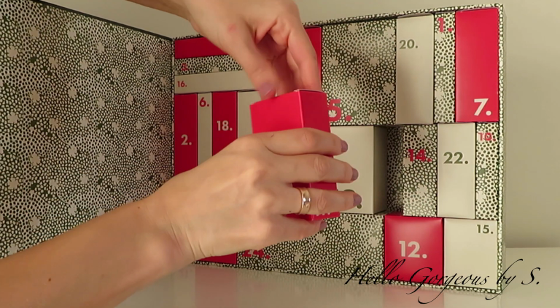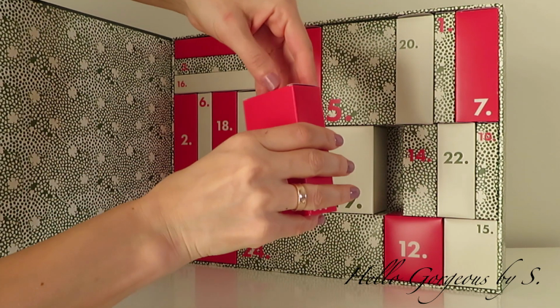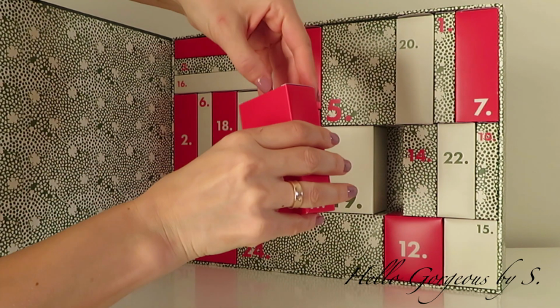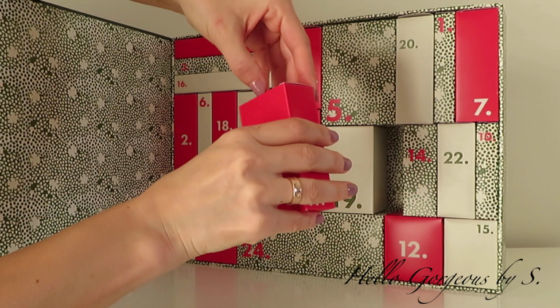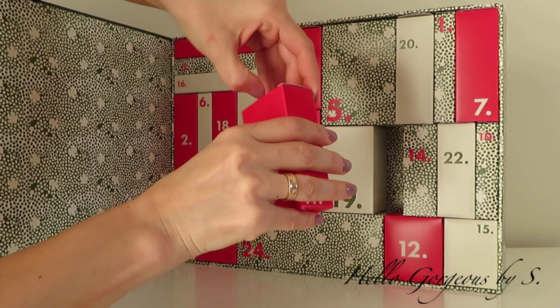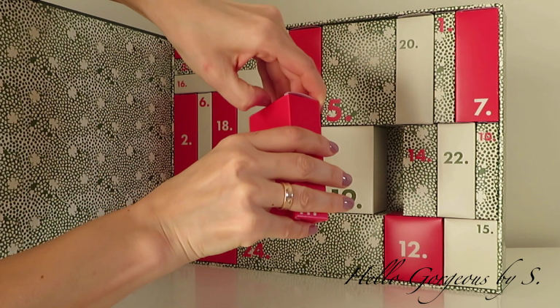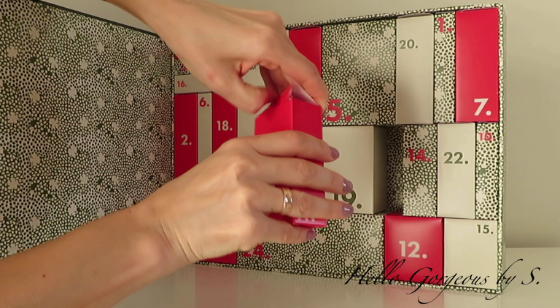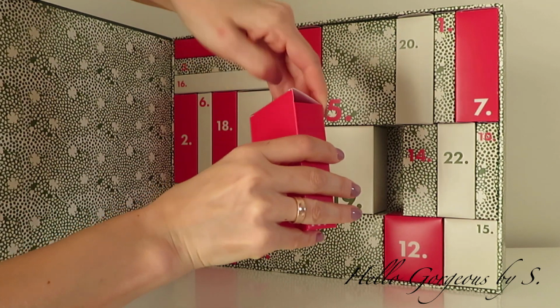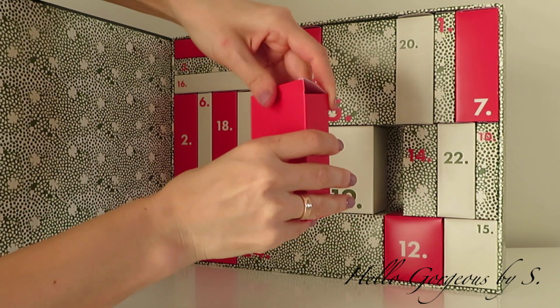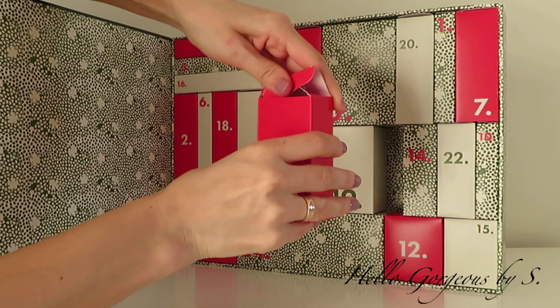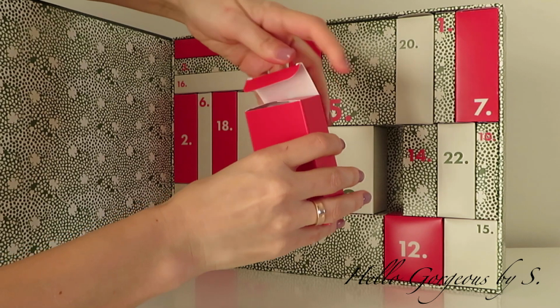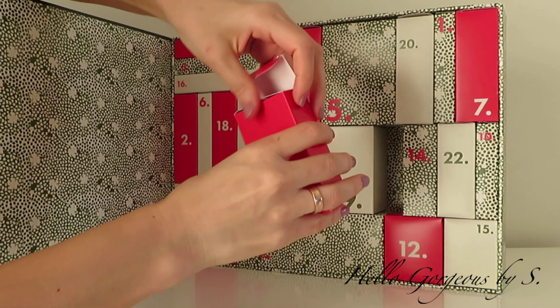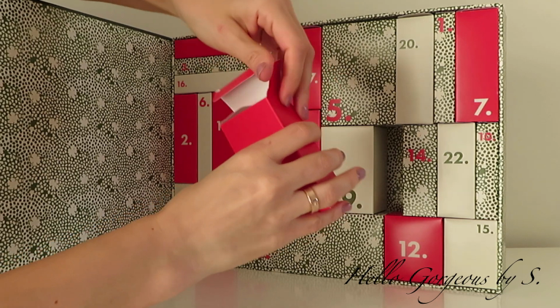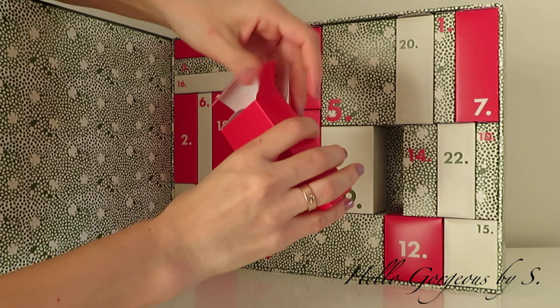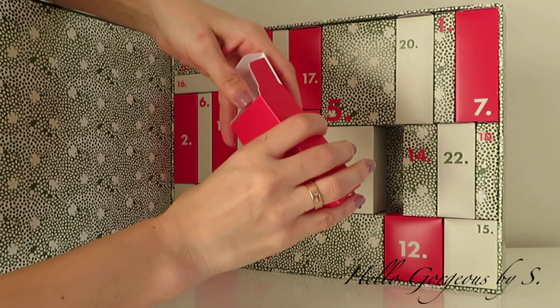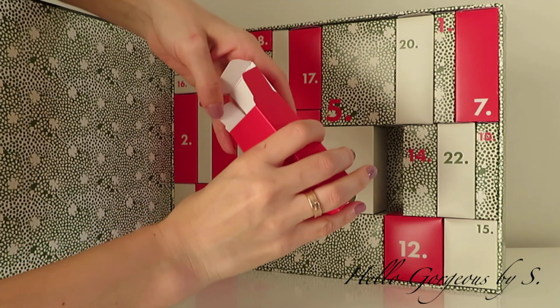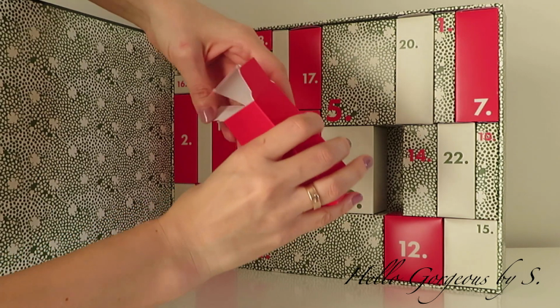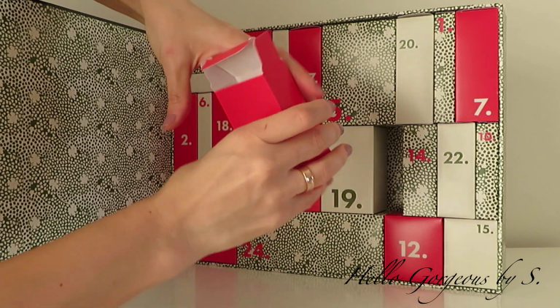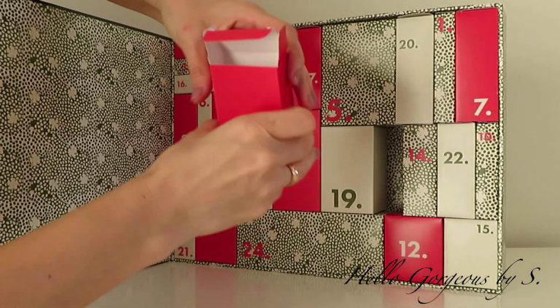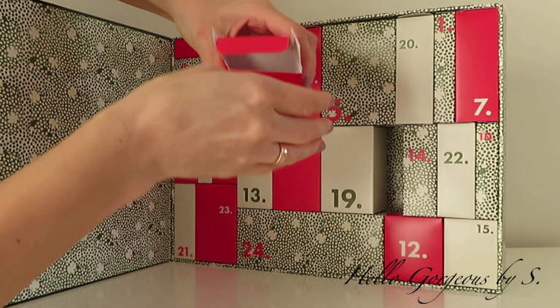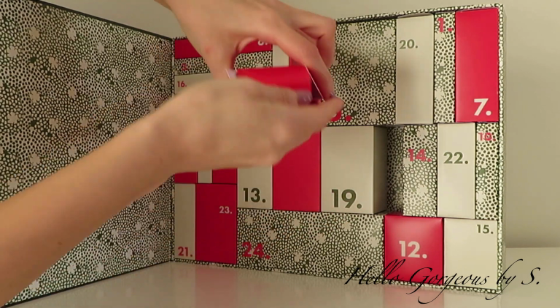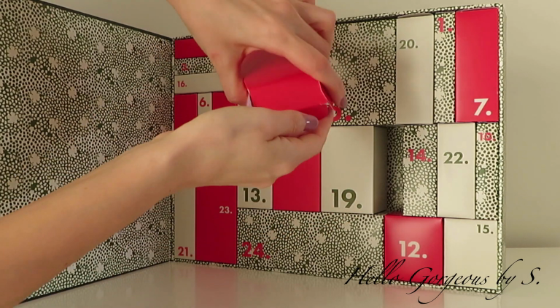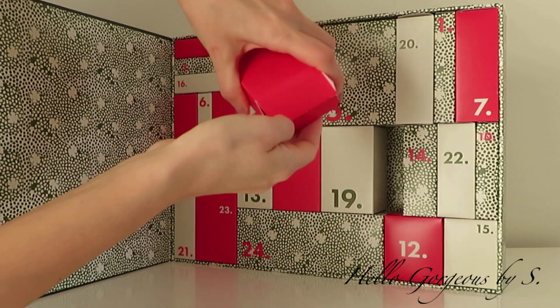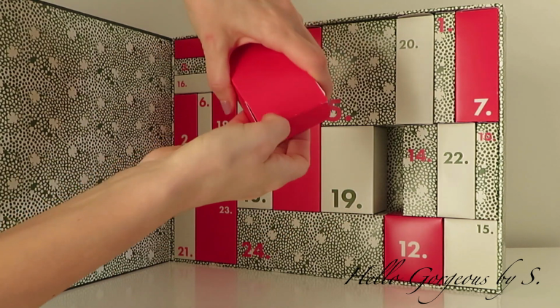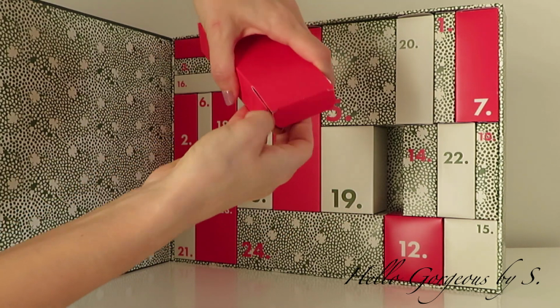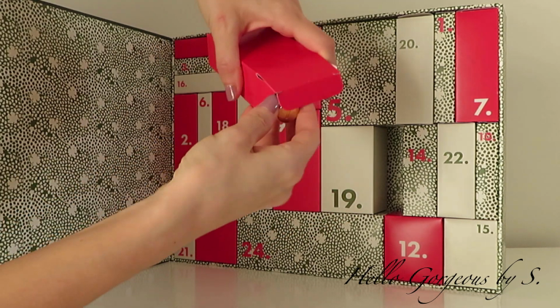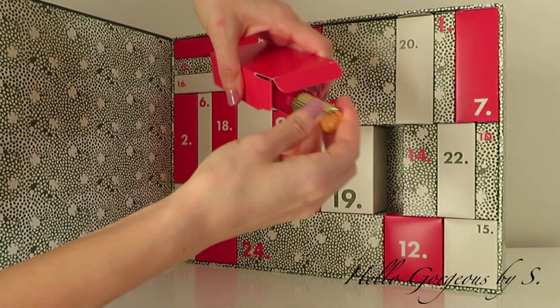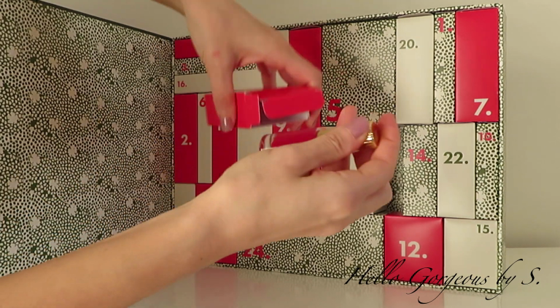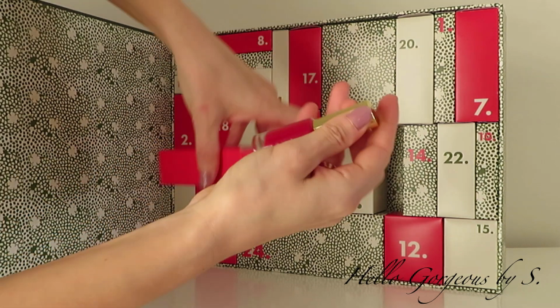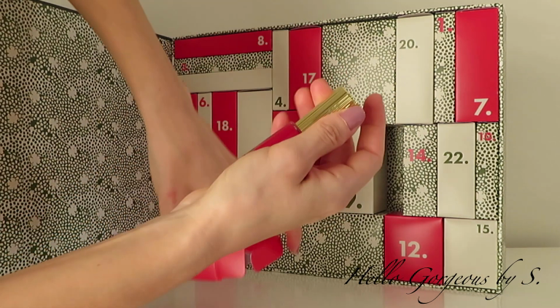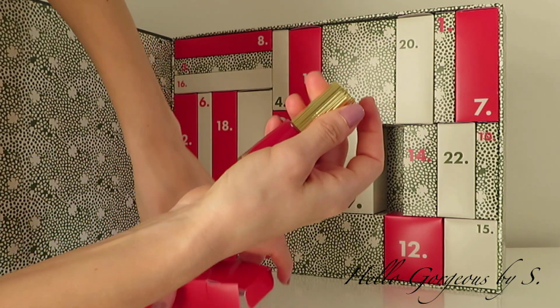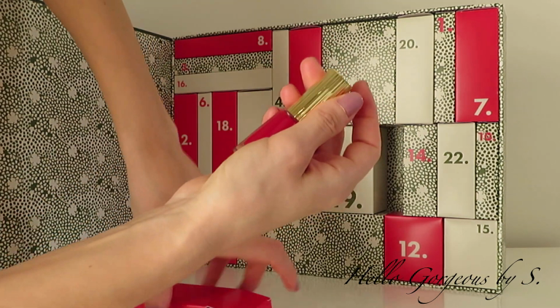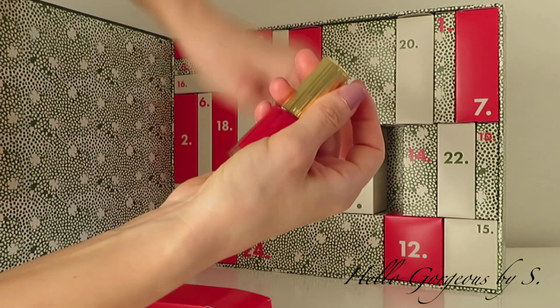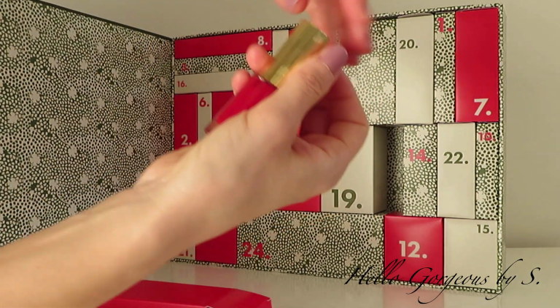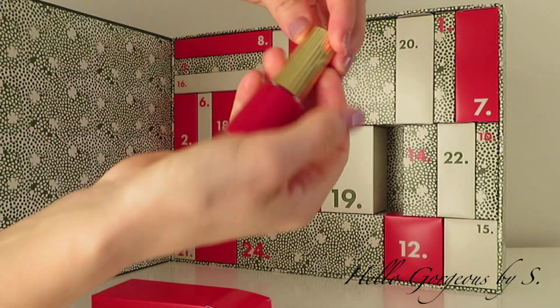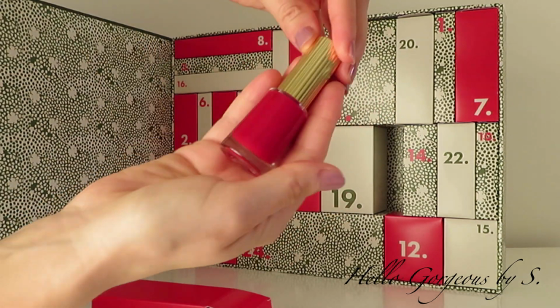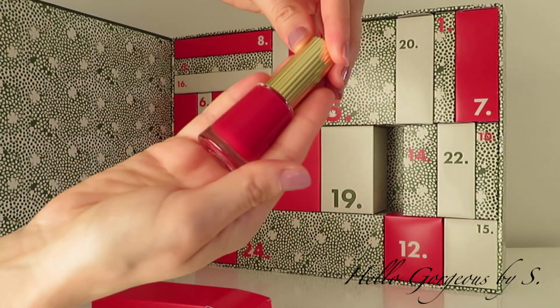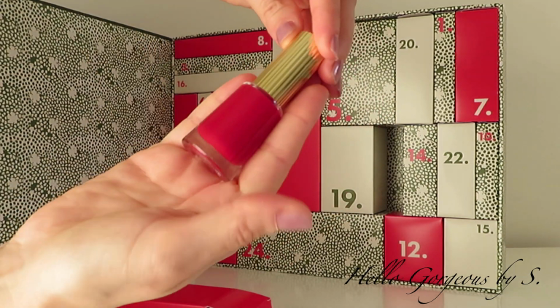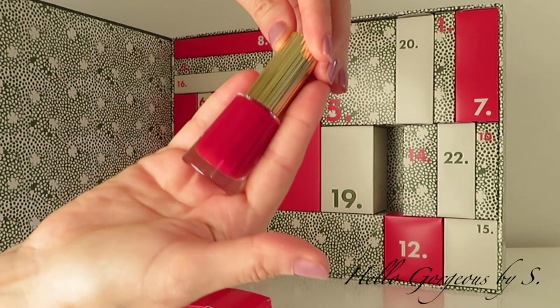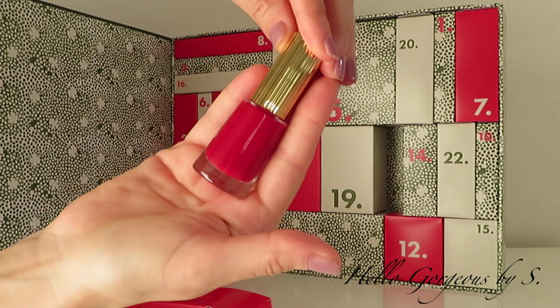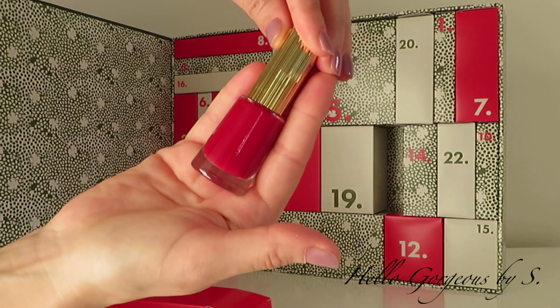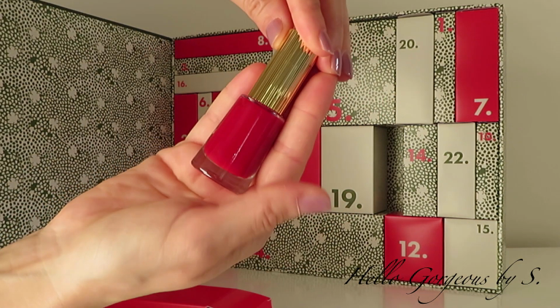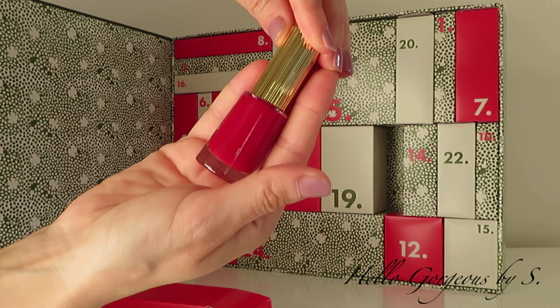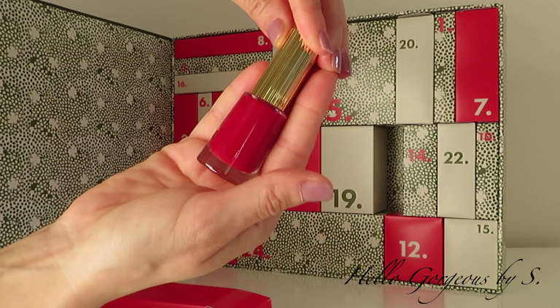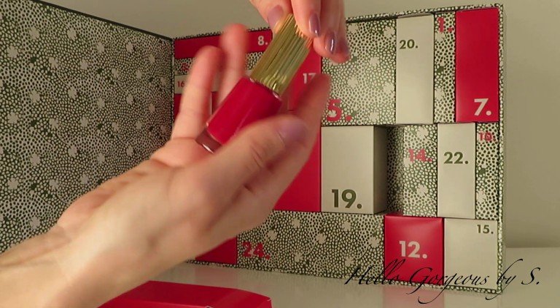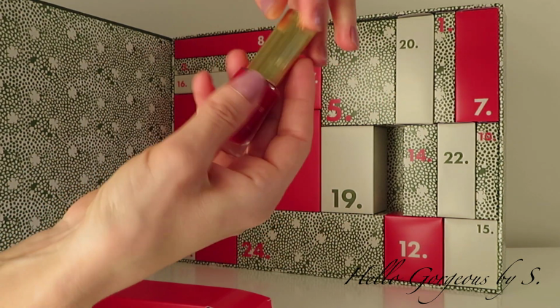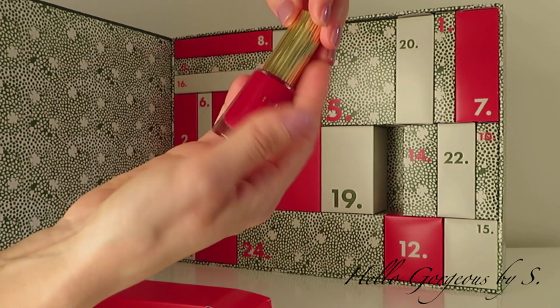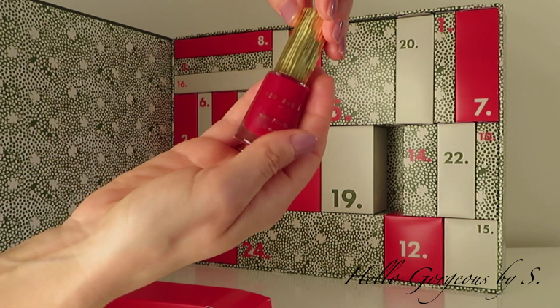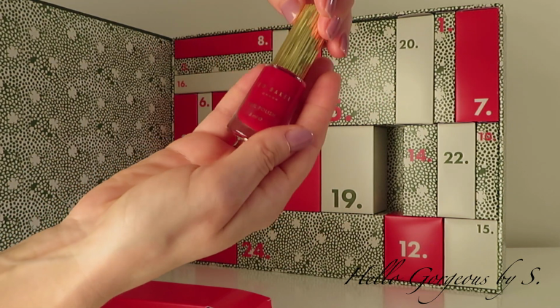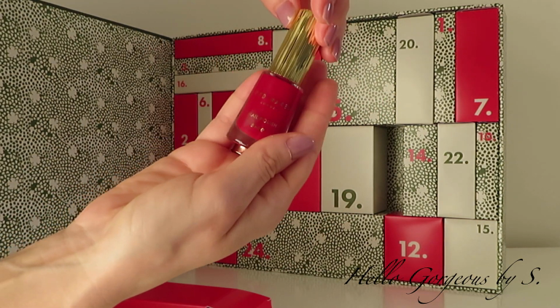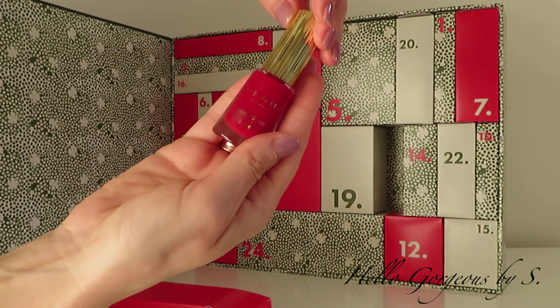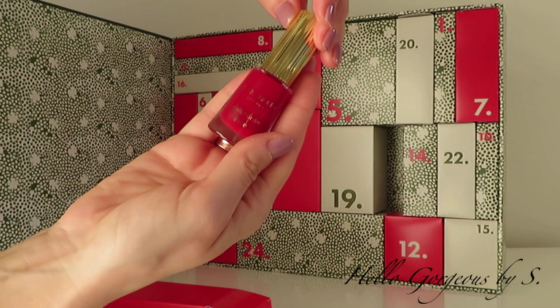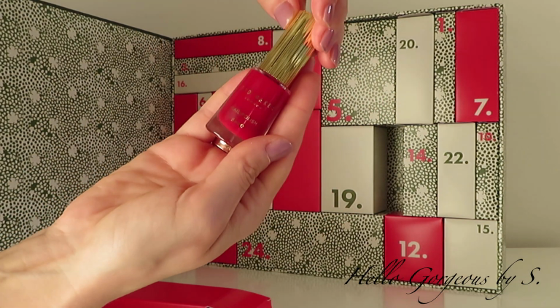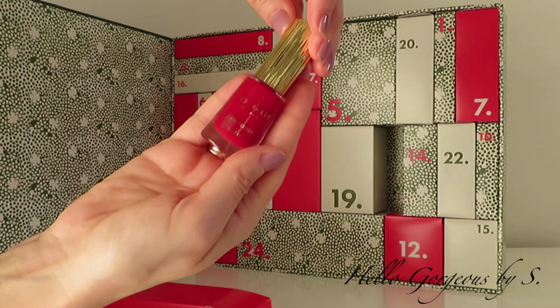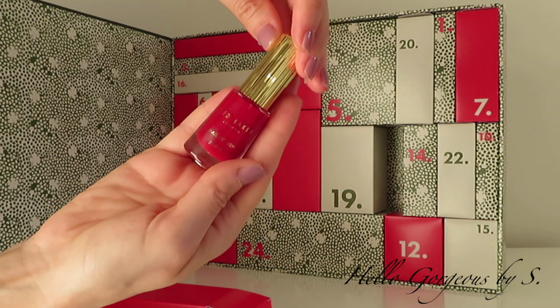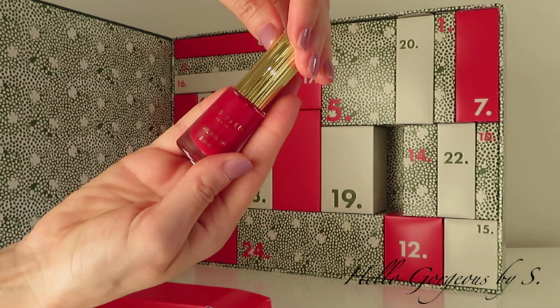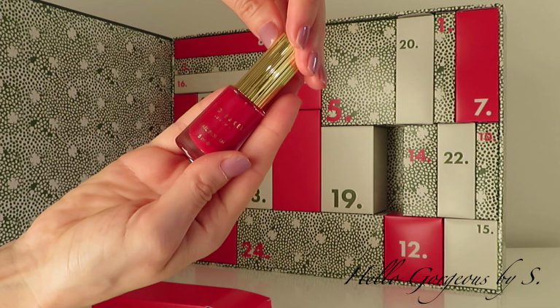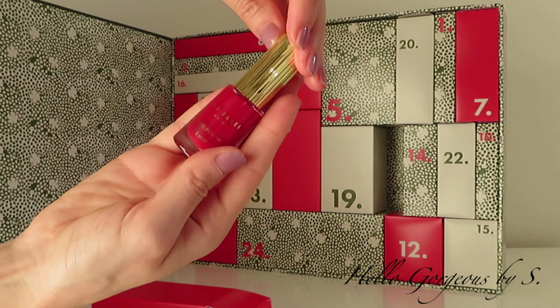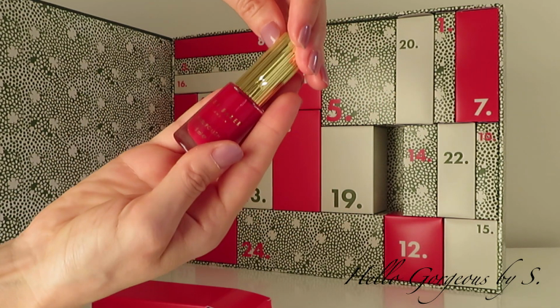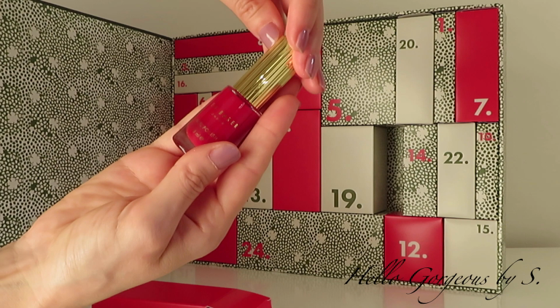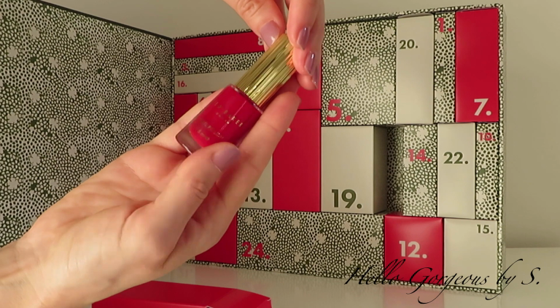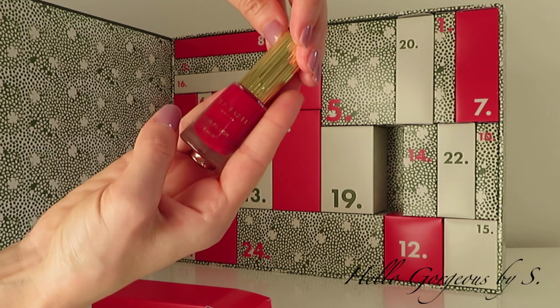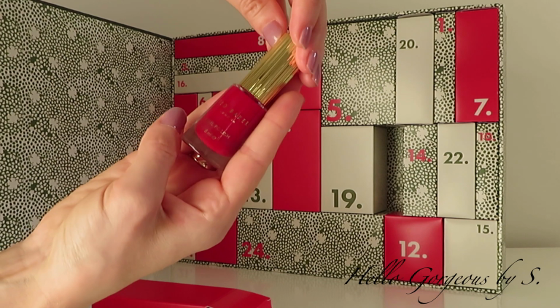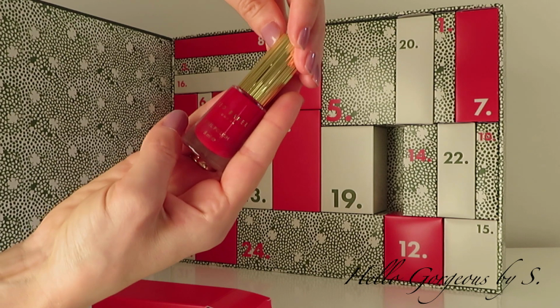The treat for day number eleven is a nail polish in a beautiful festive red shade.